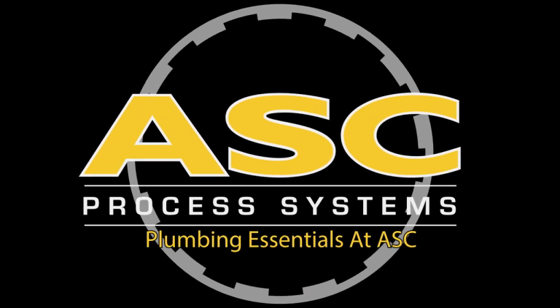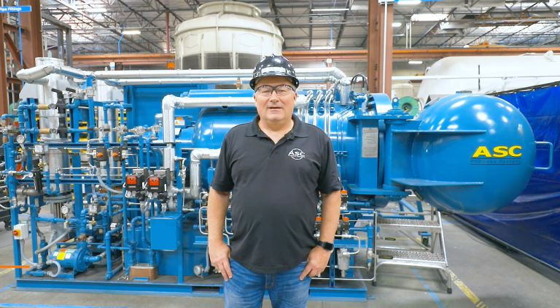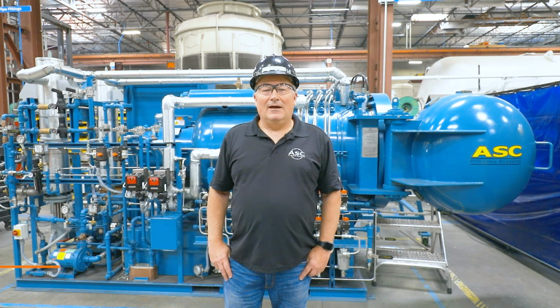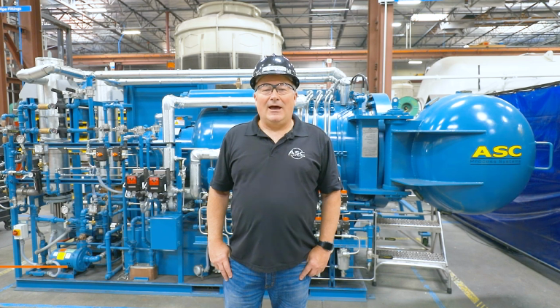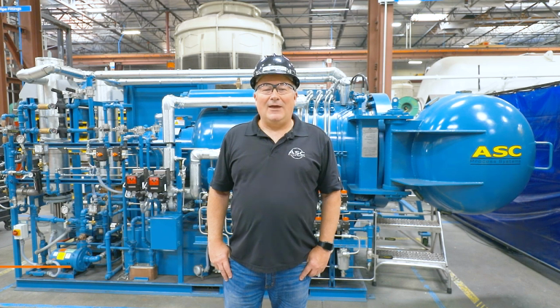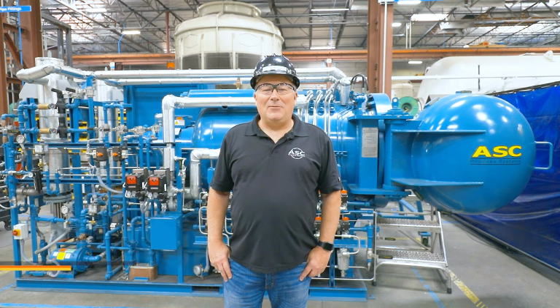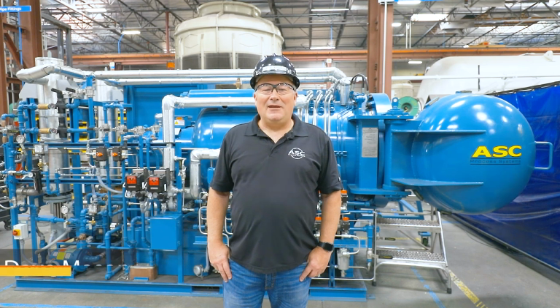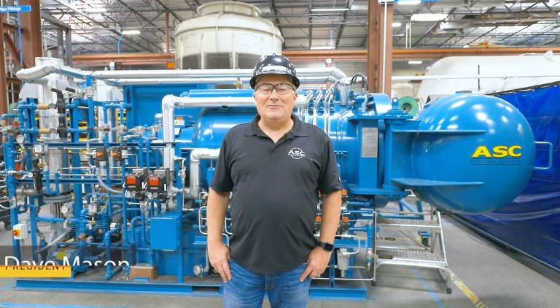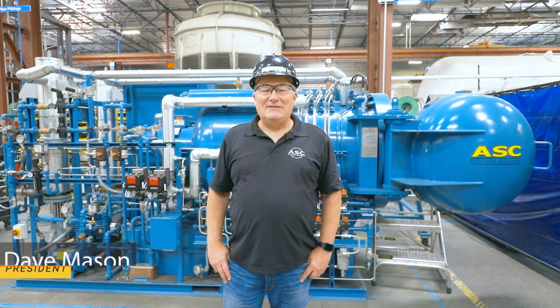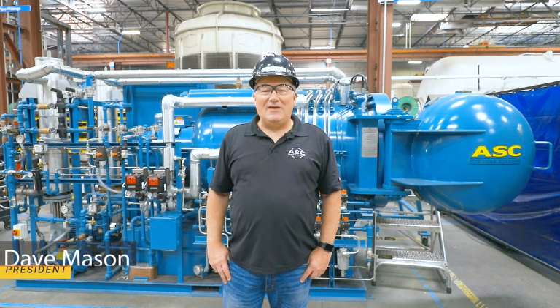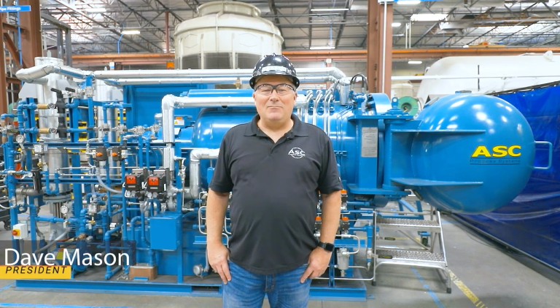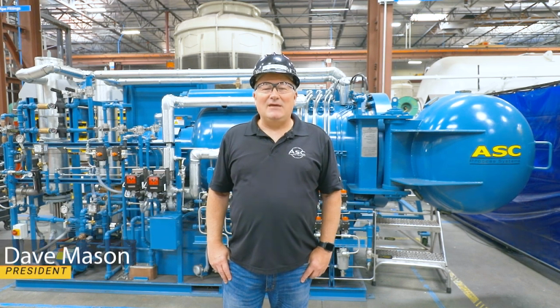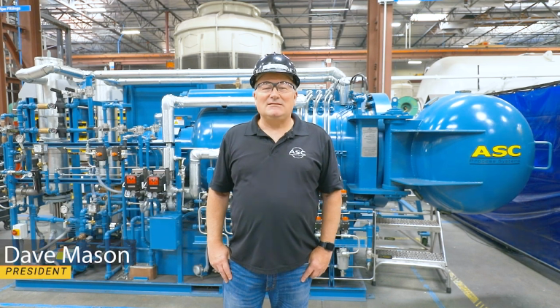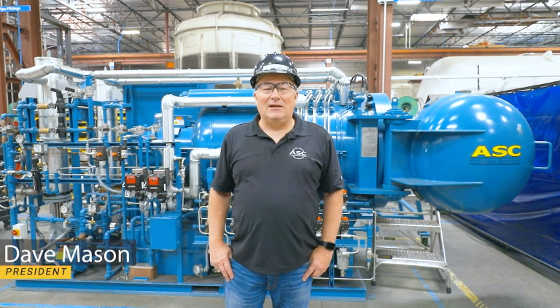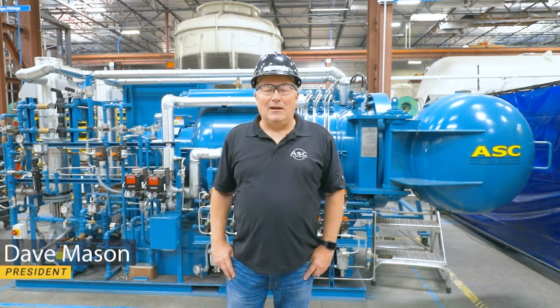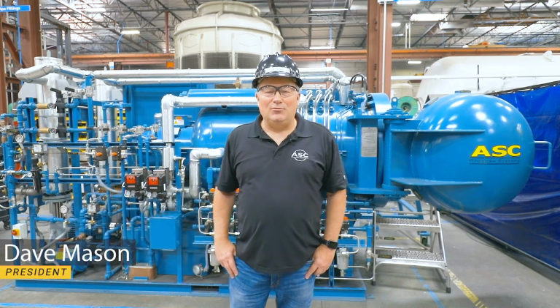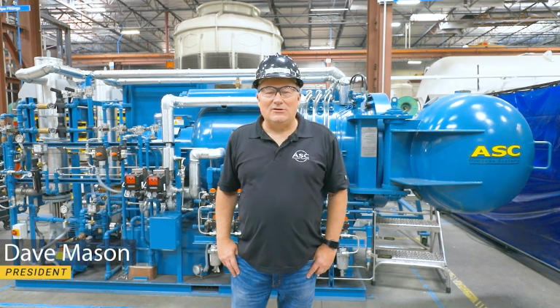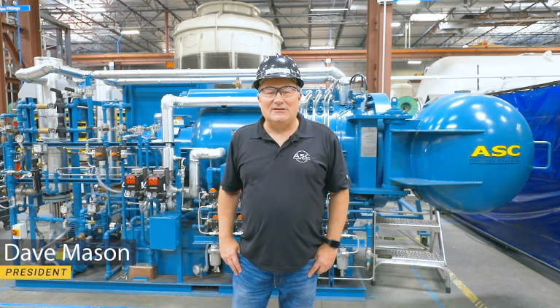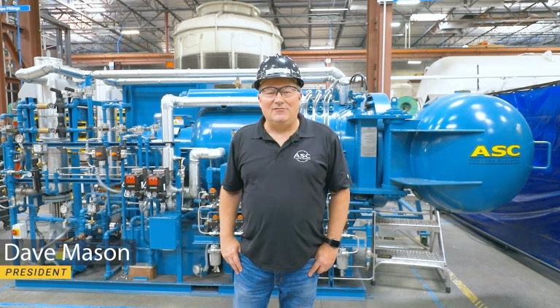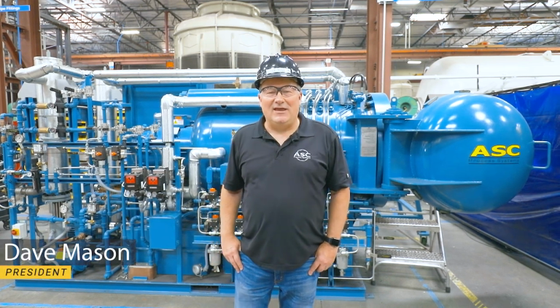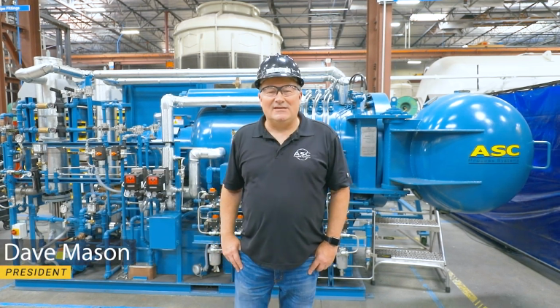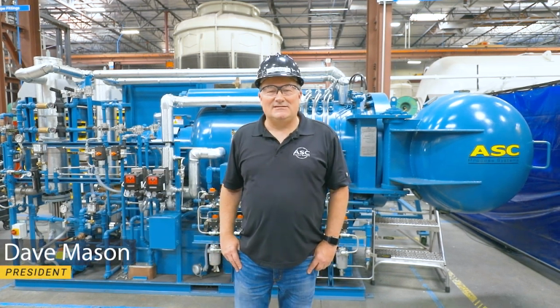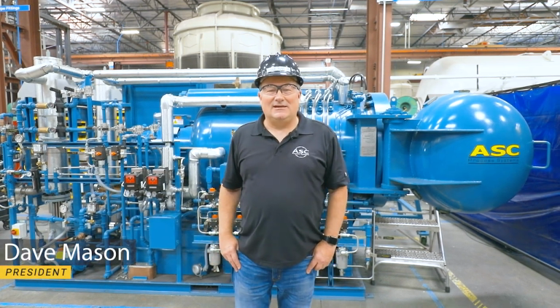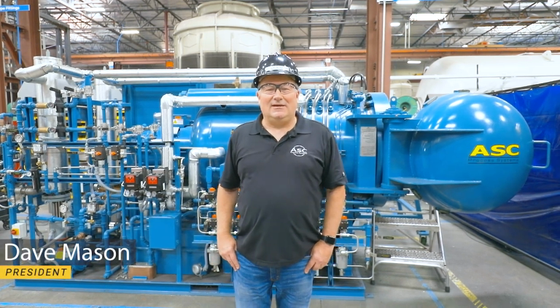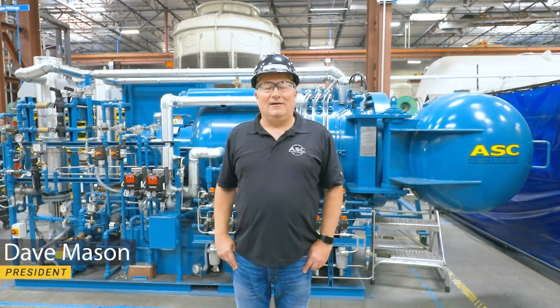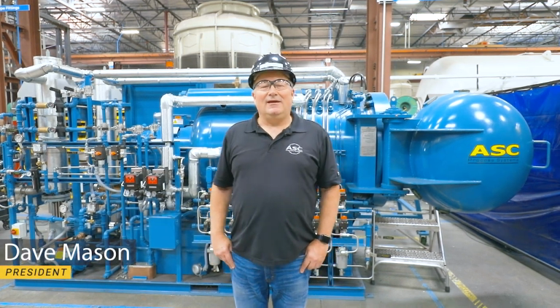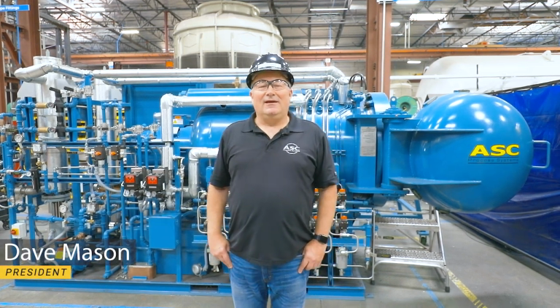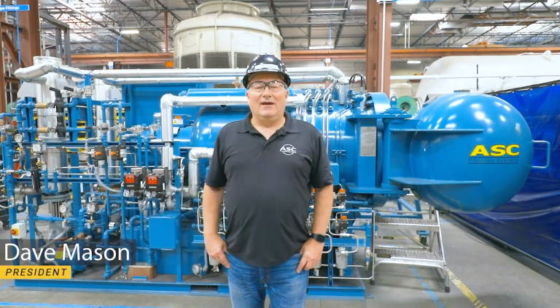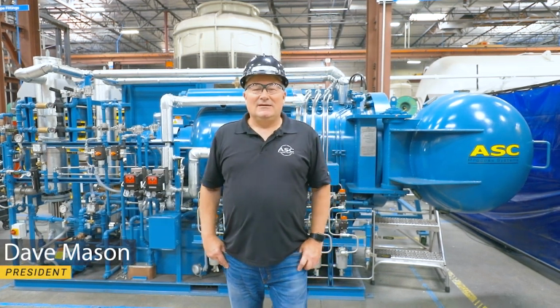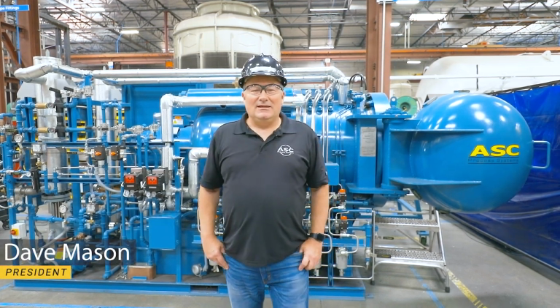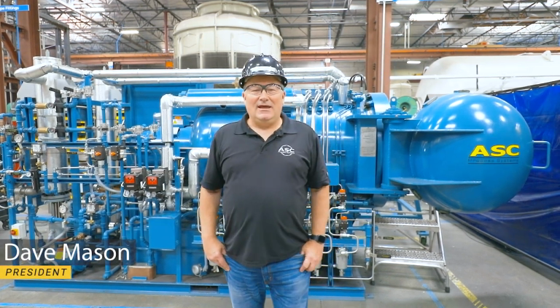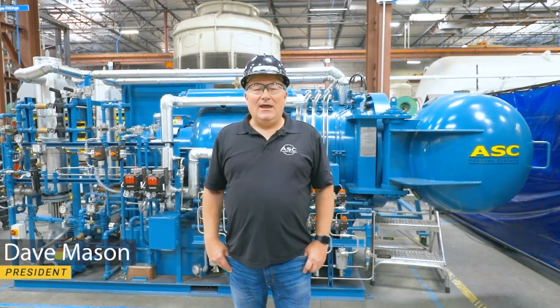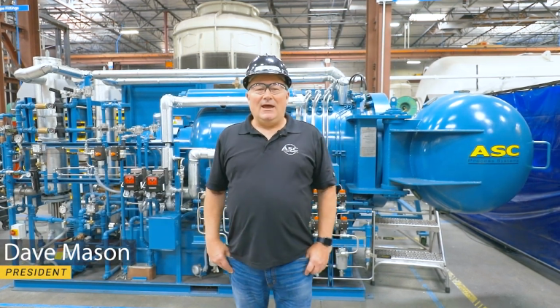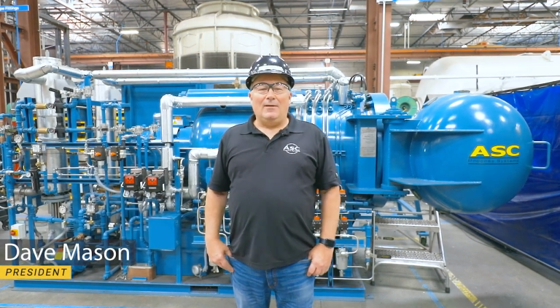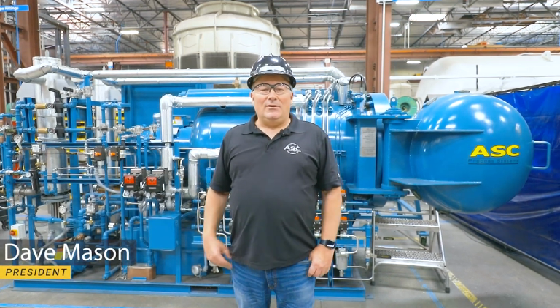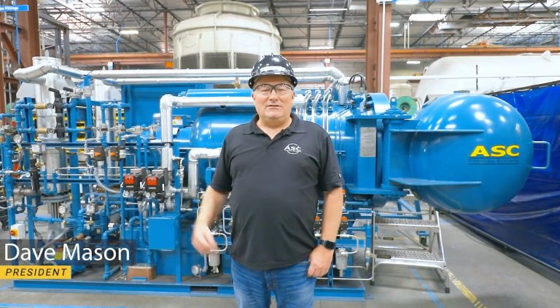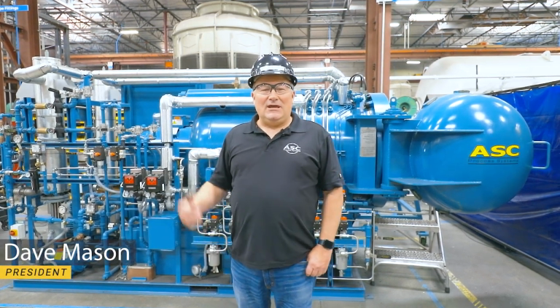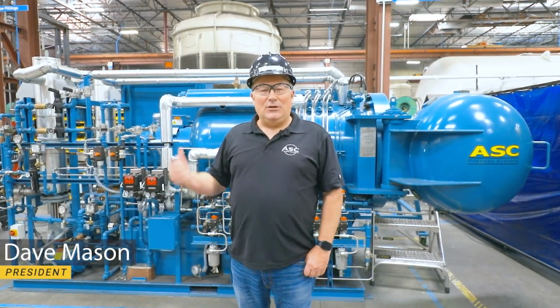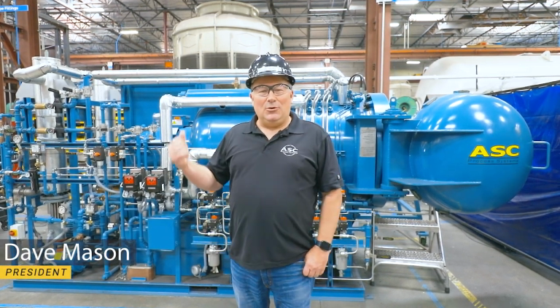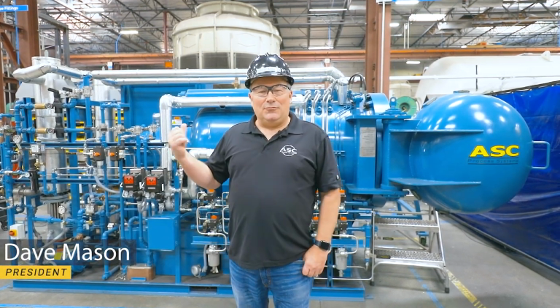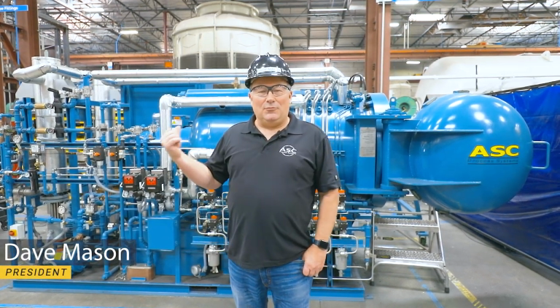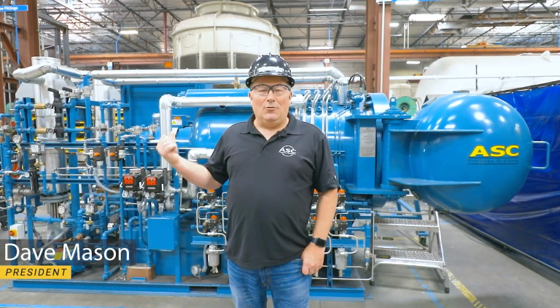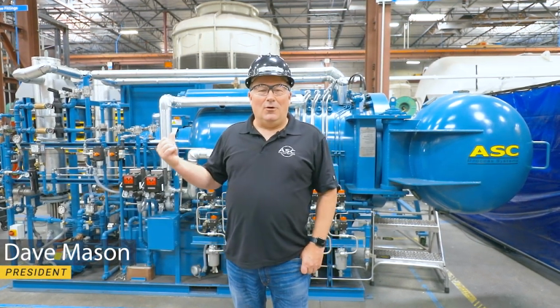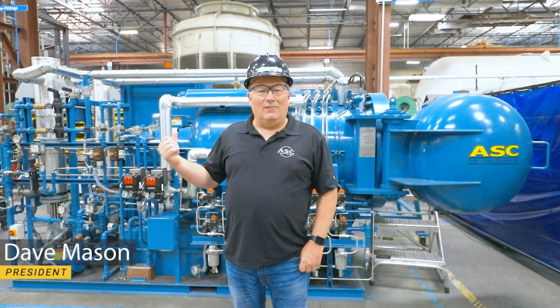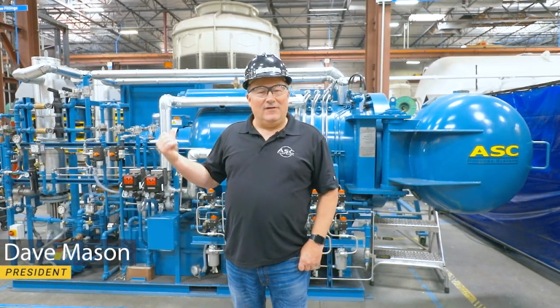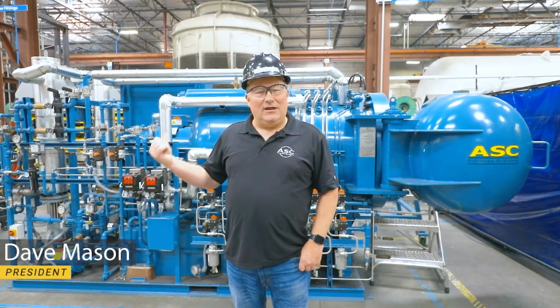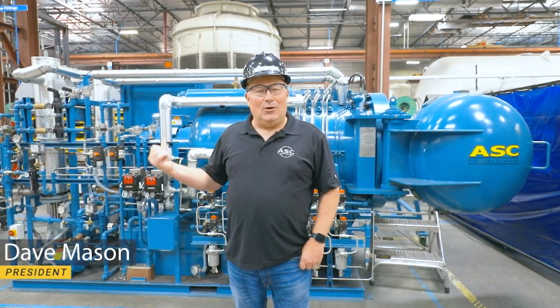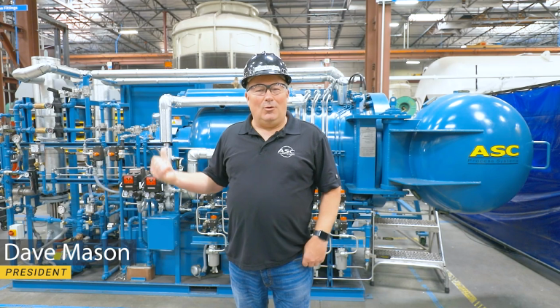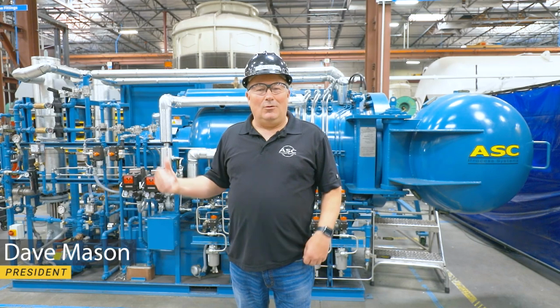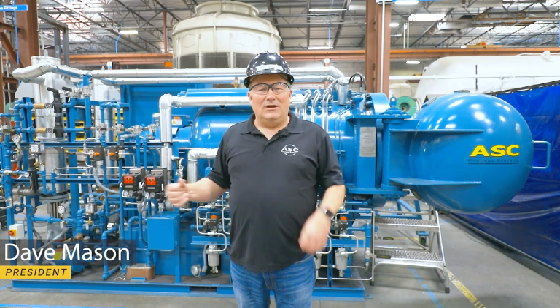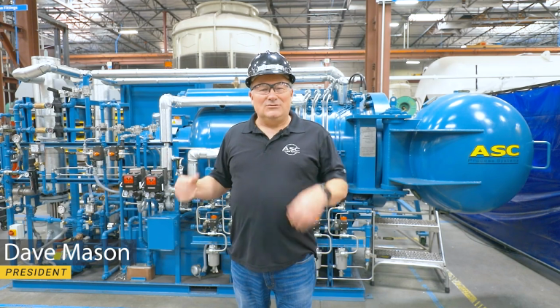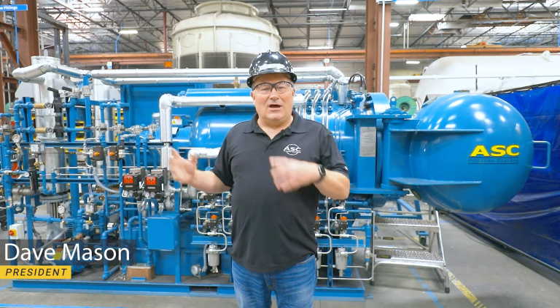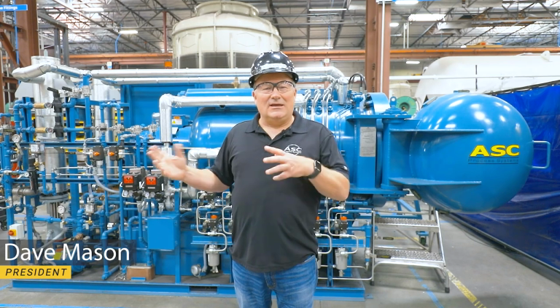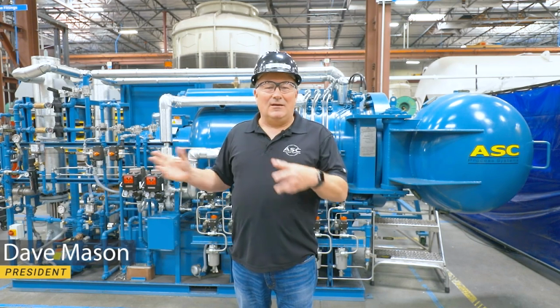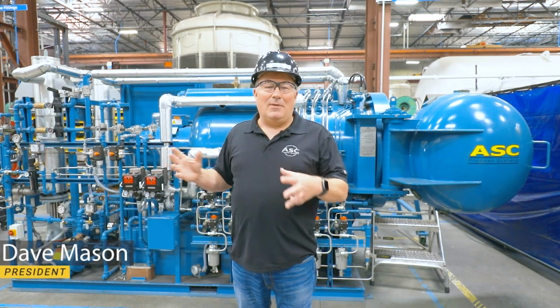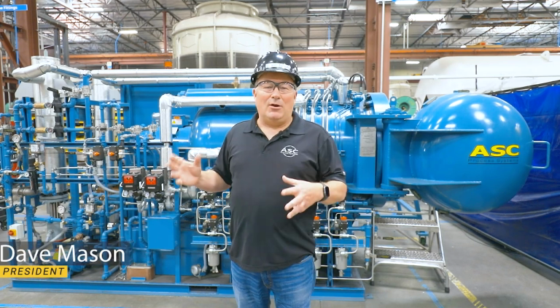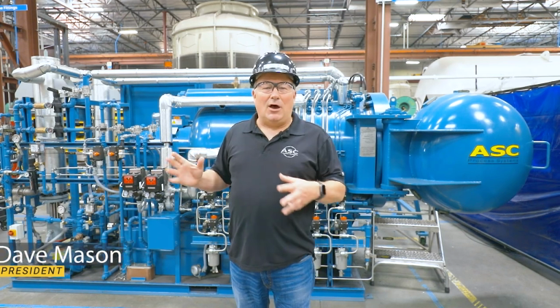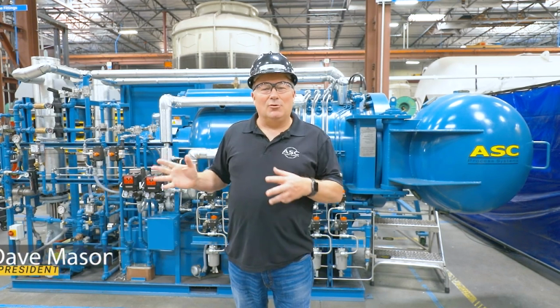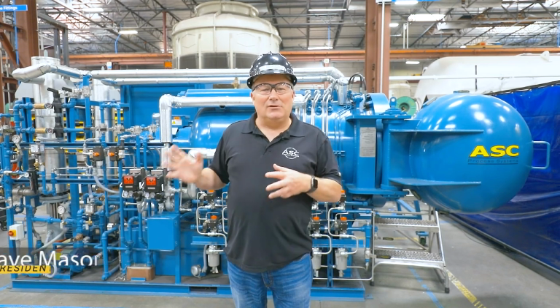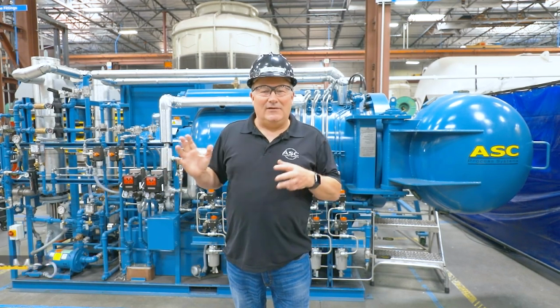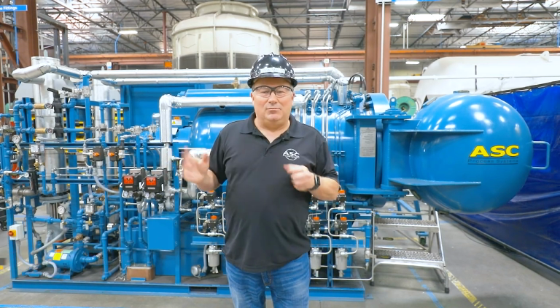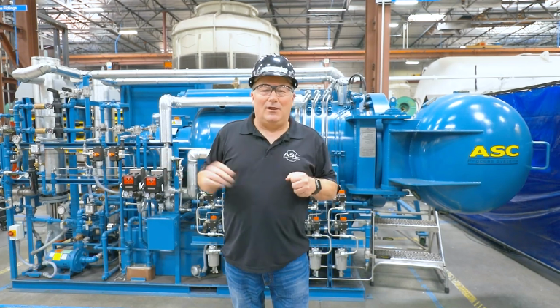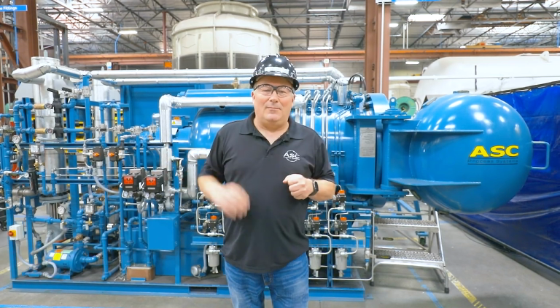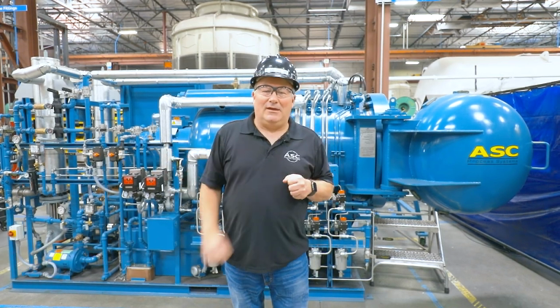Hi, my name is Dave Mason and I'm president of ASC. Today I'm going to take you through a video talking about autoclave plumbing.